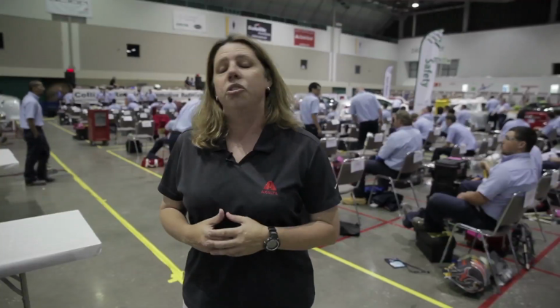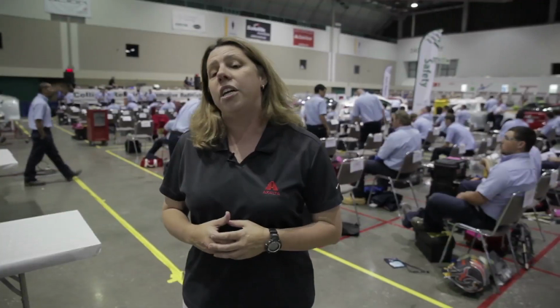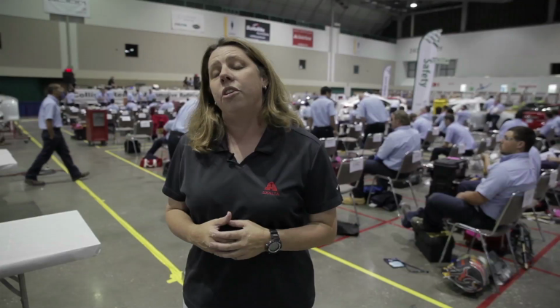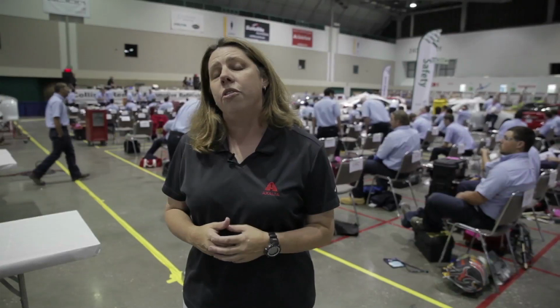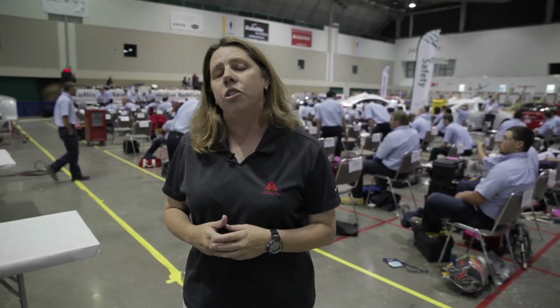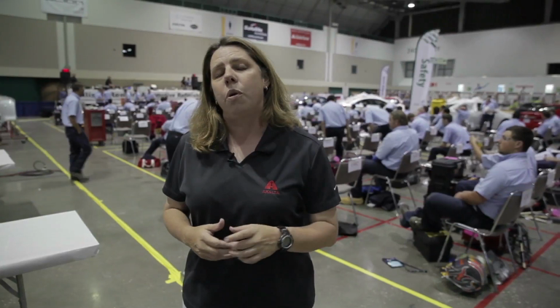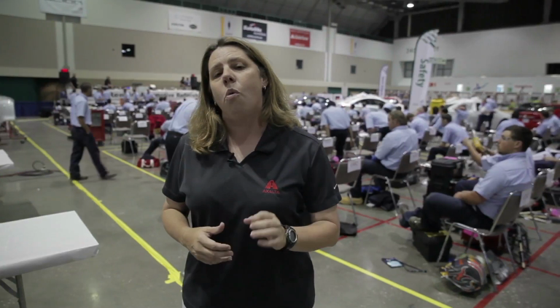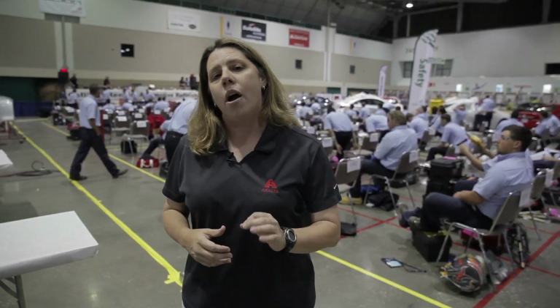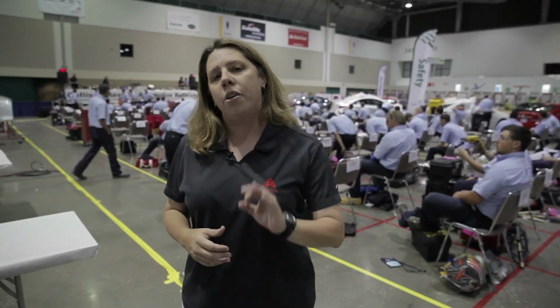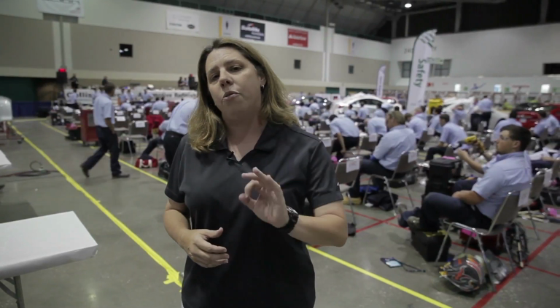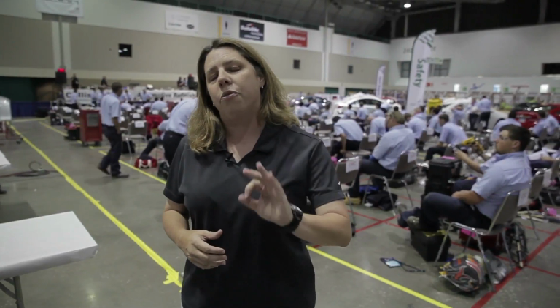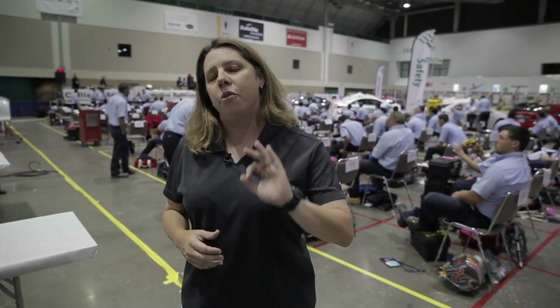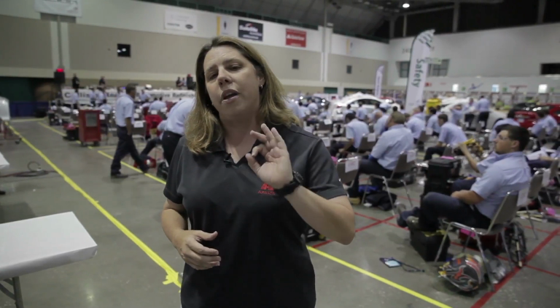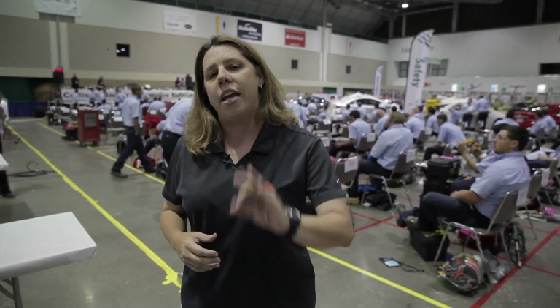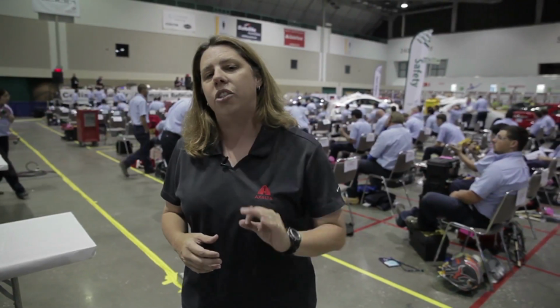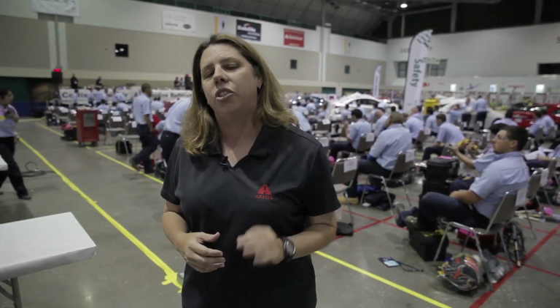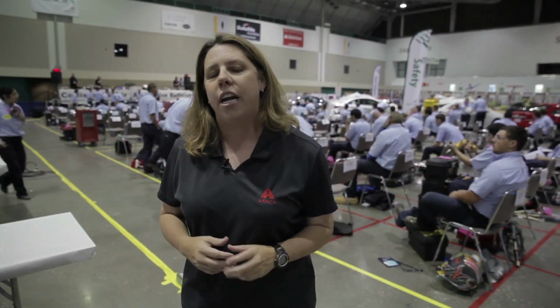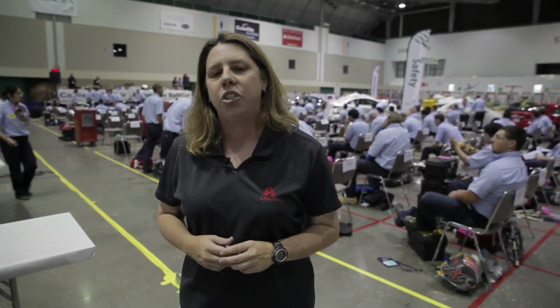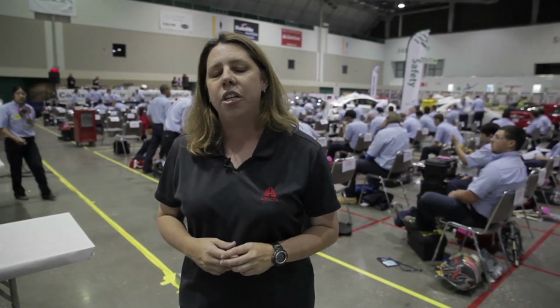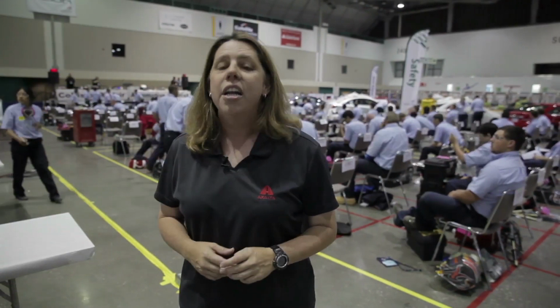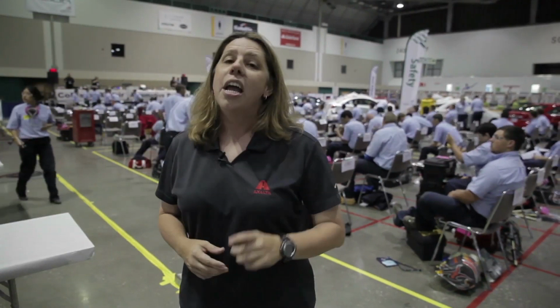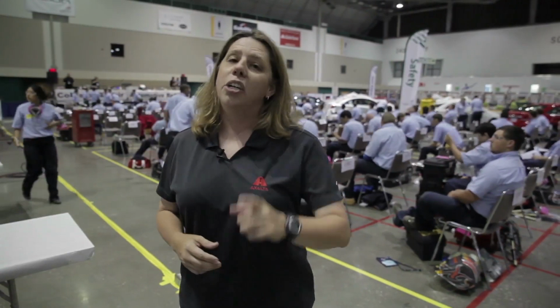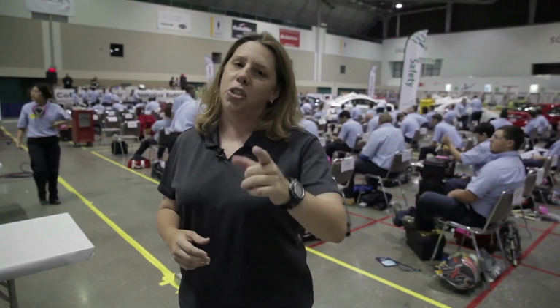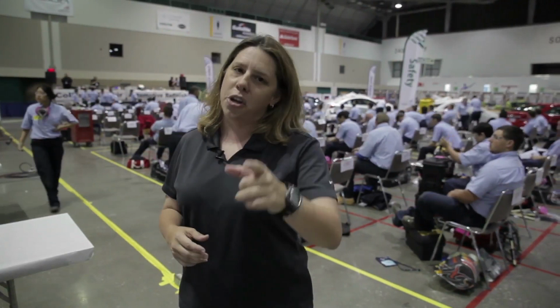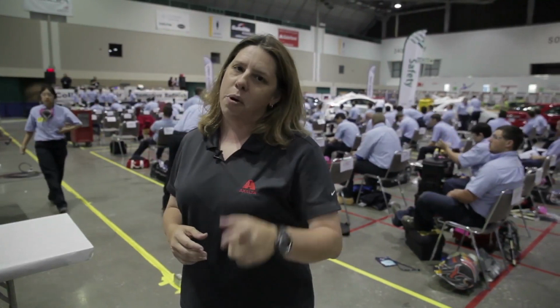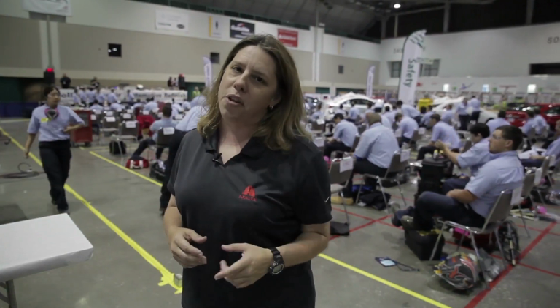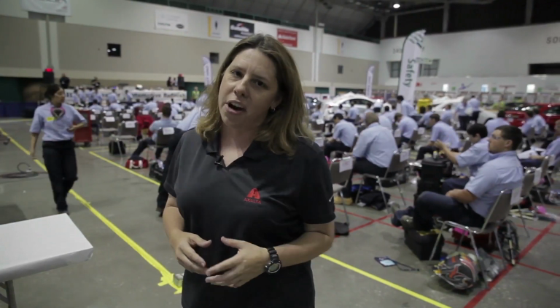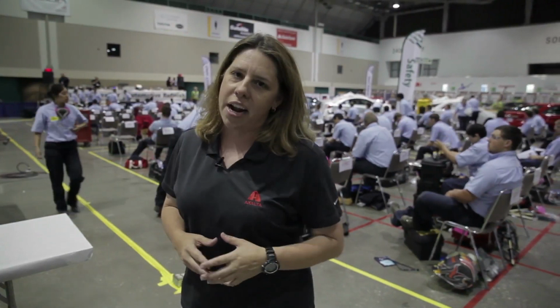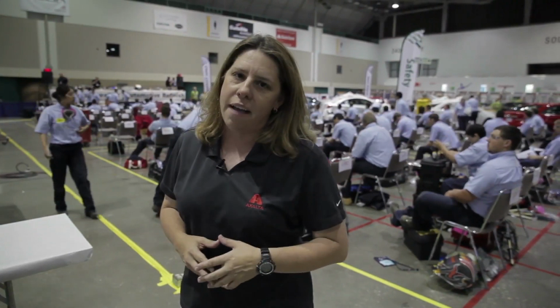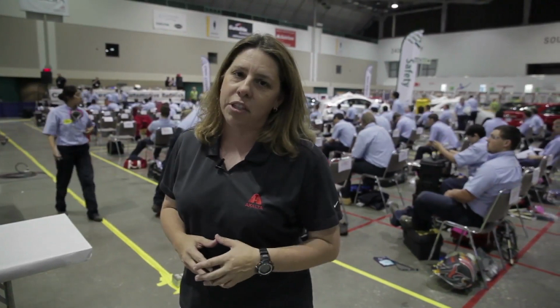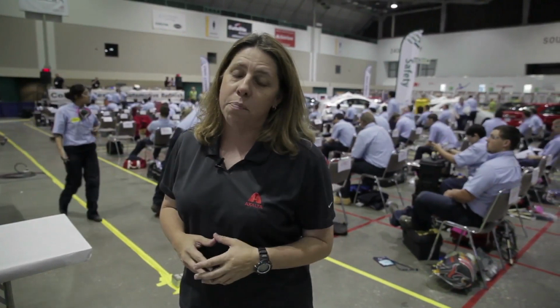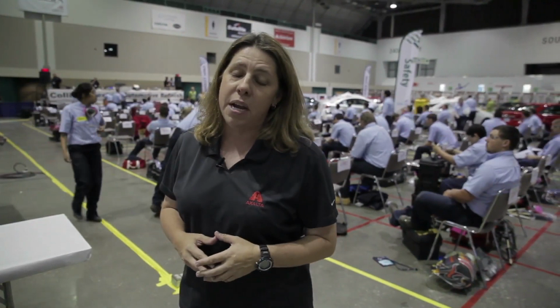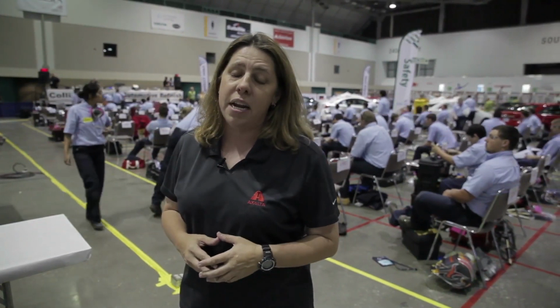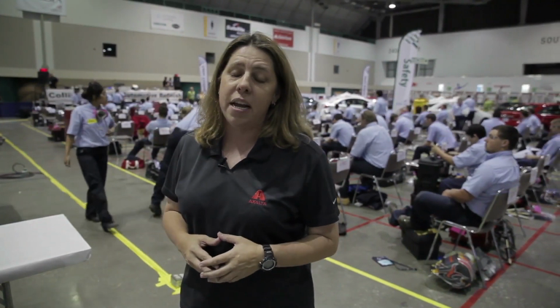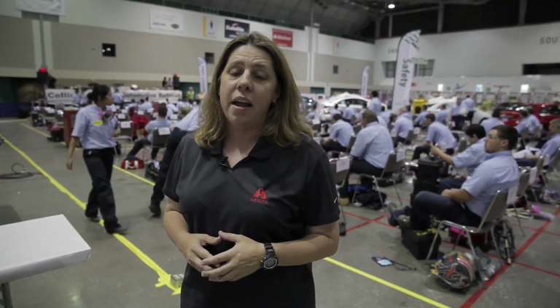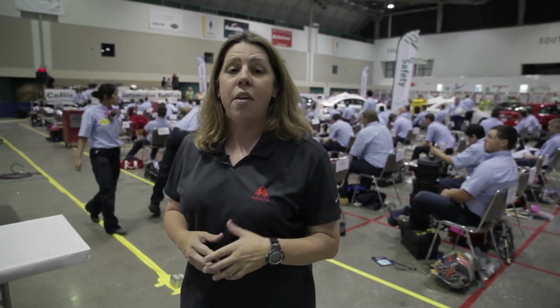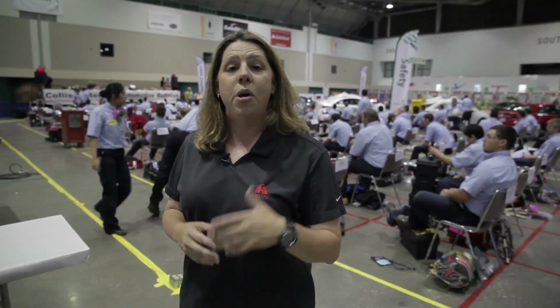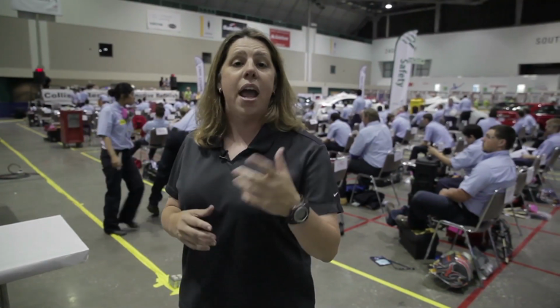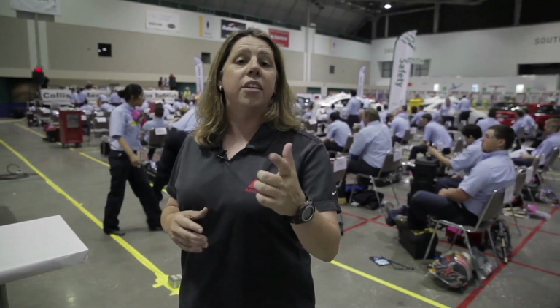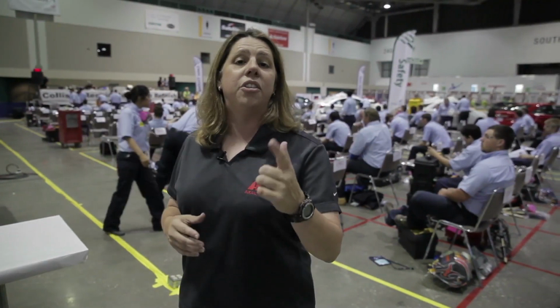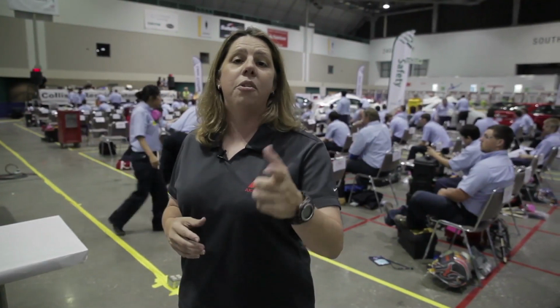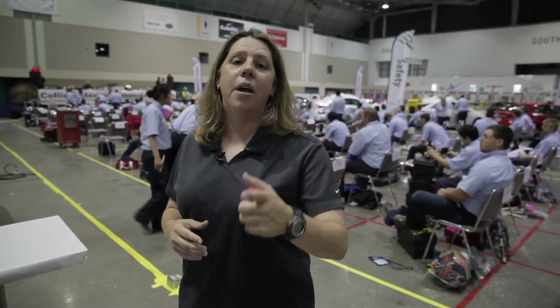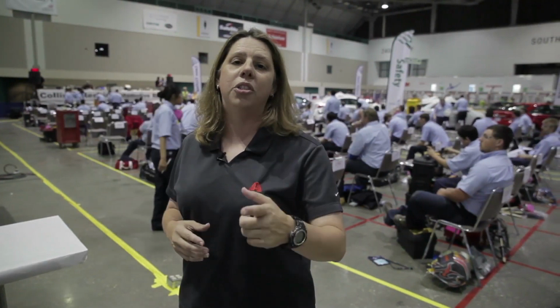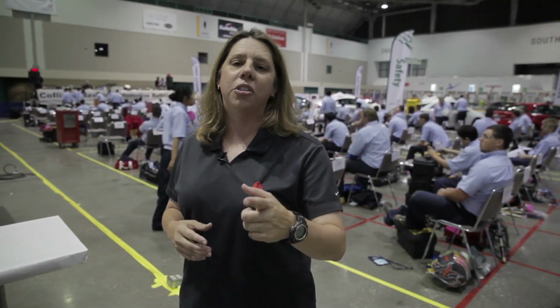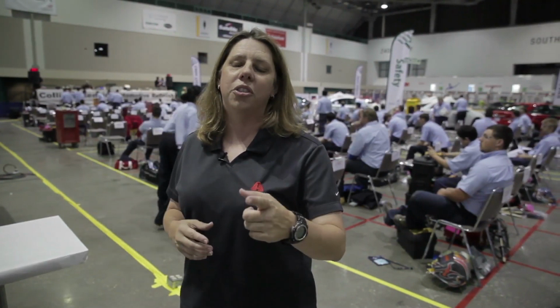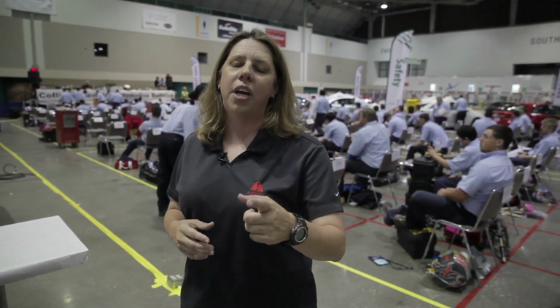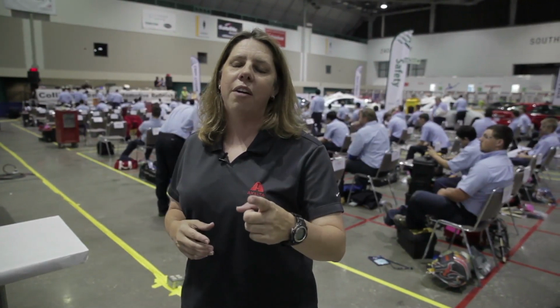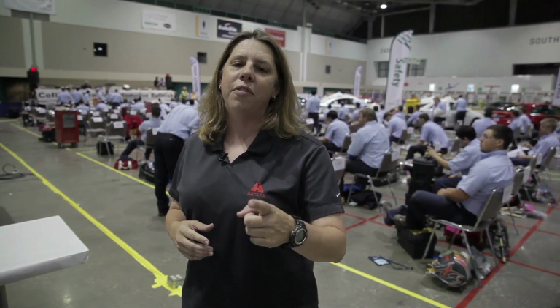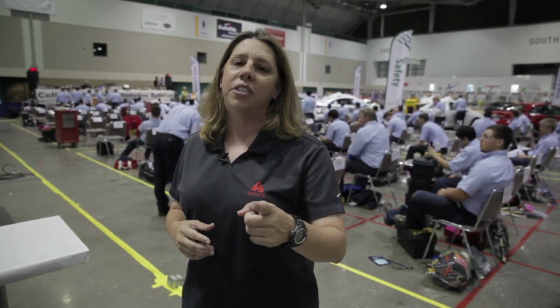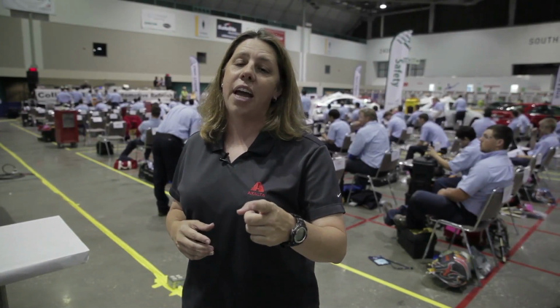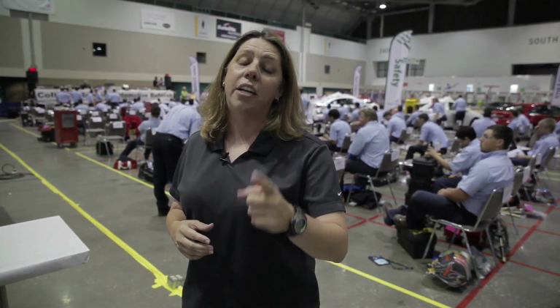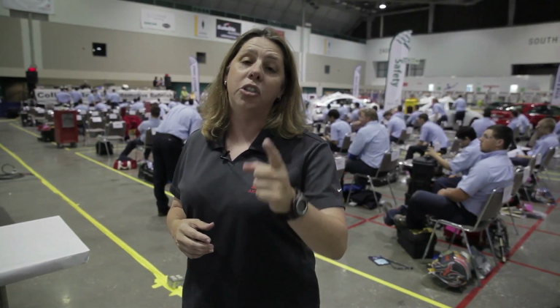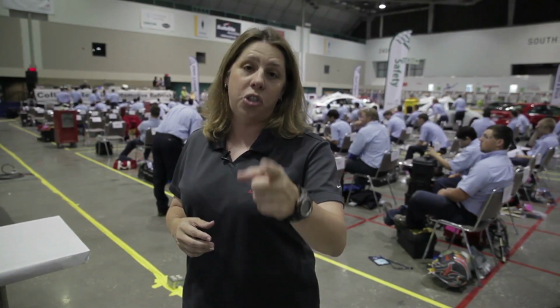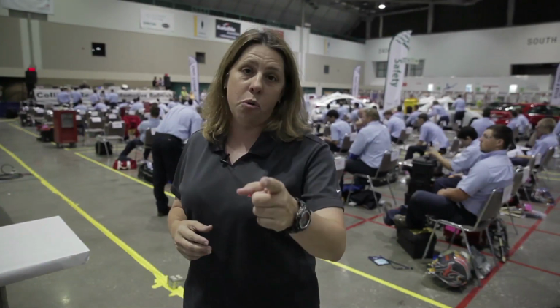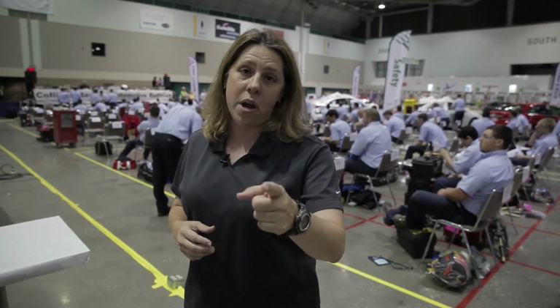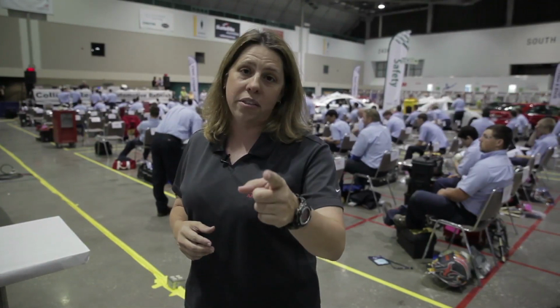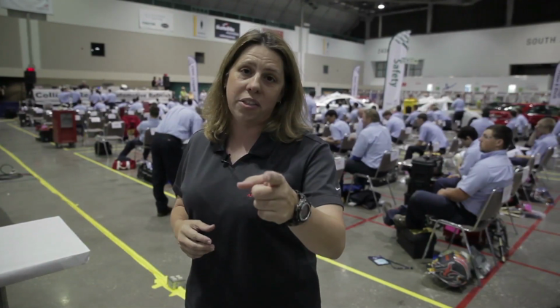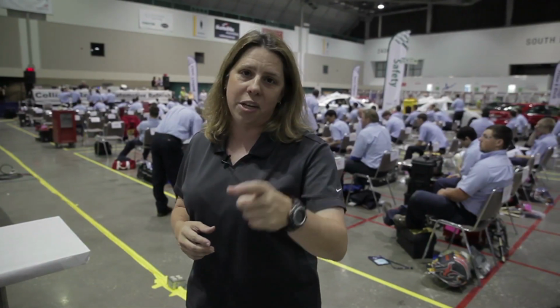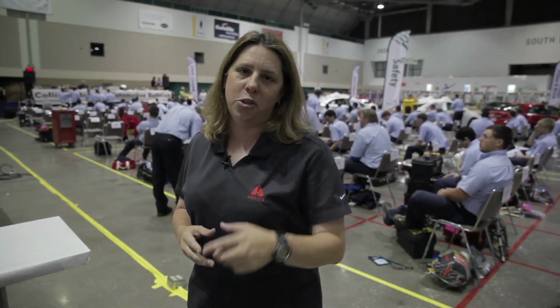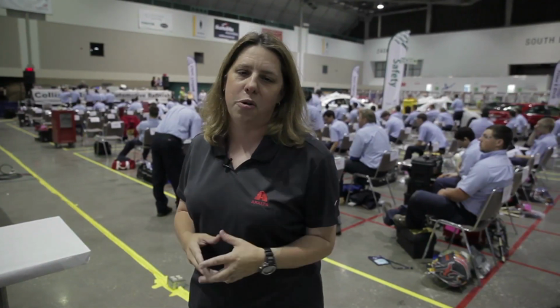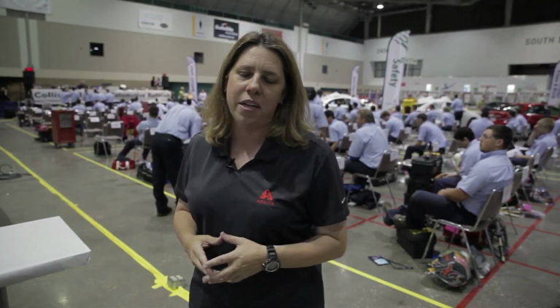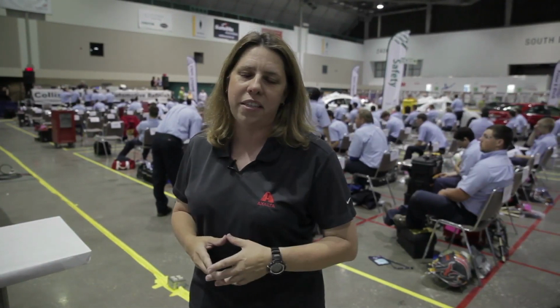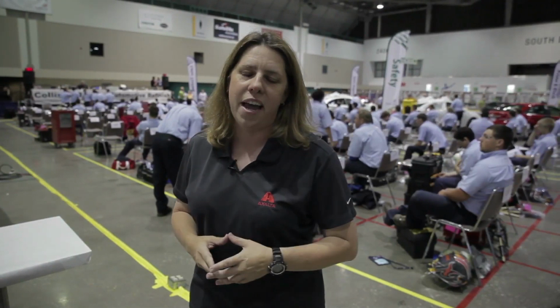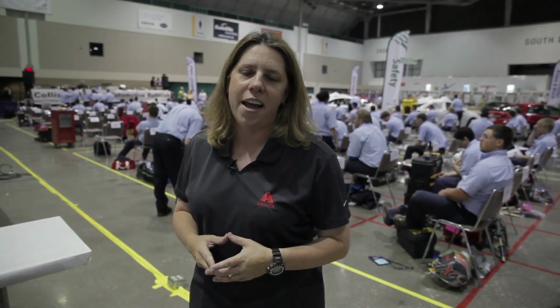Stay tuned as we walk you through each station and show you what they're going to have to compete in, and then we ask you to measure yourself and say: could you win SkillsUSA?